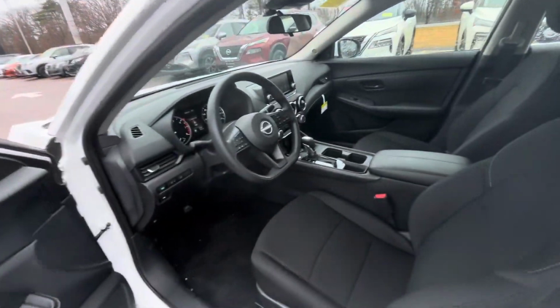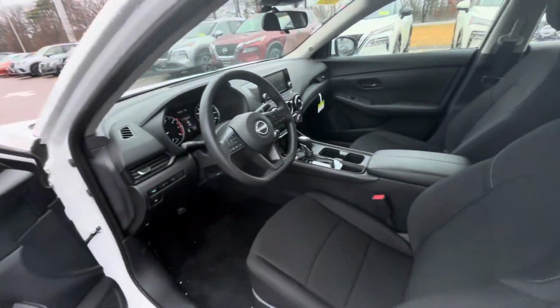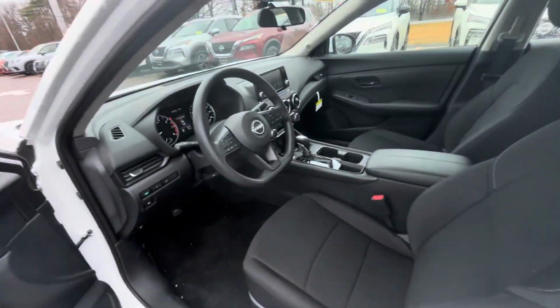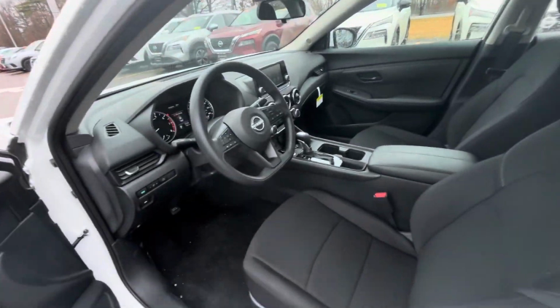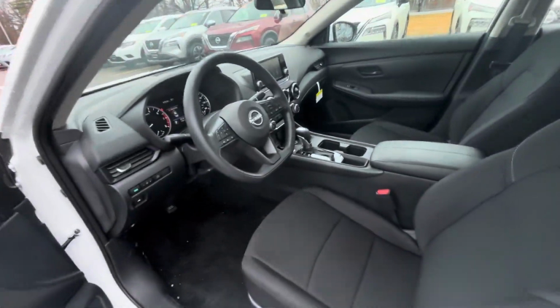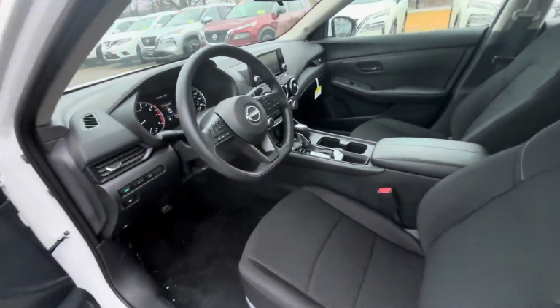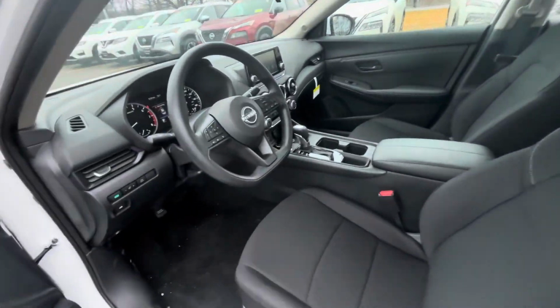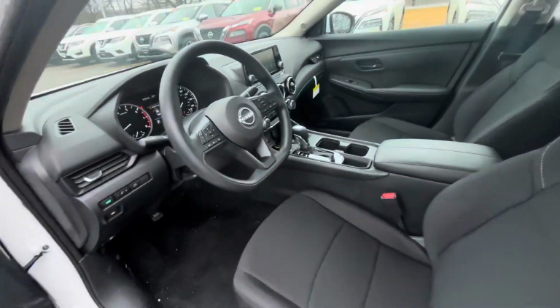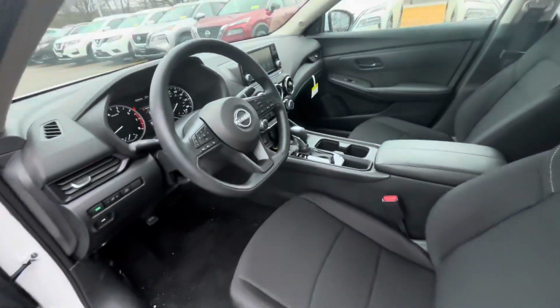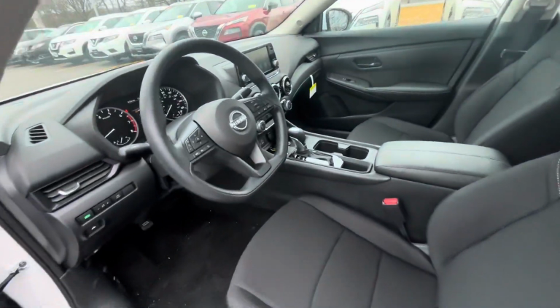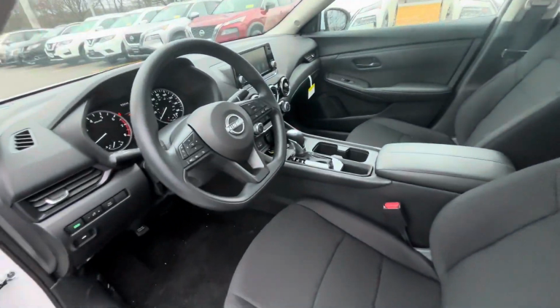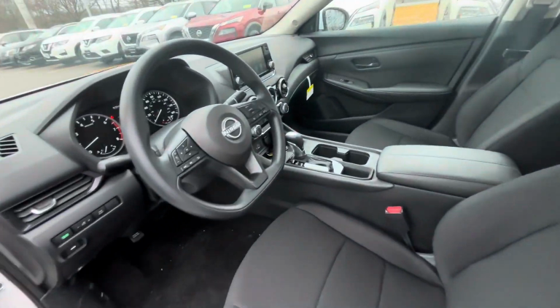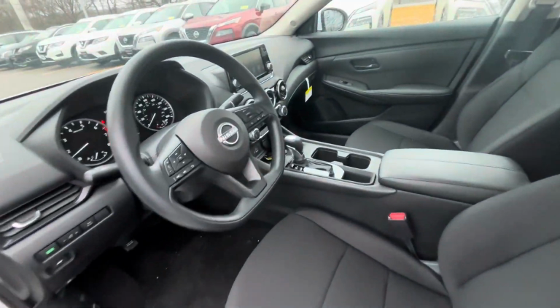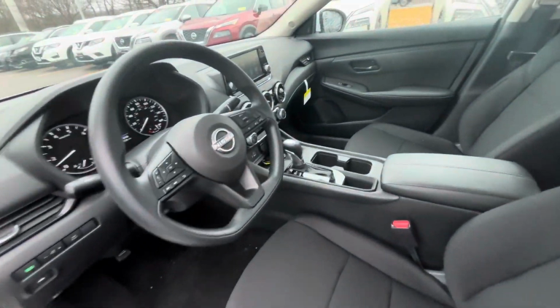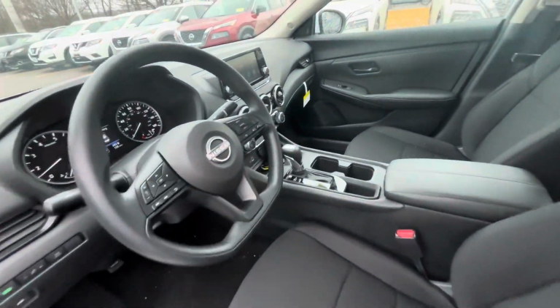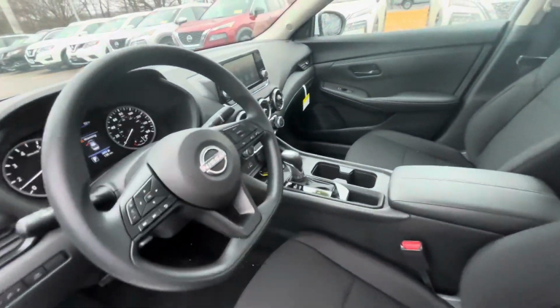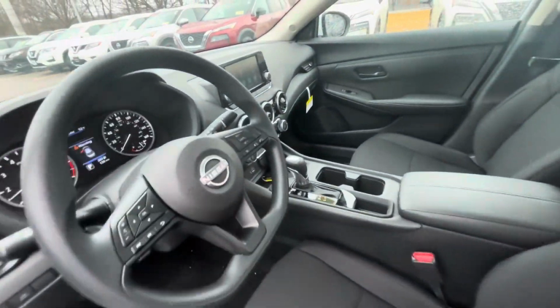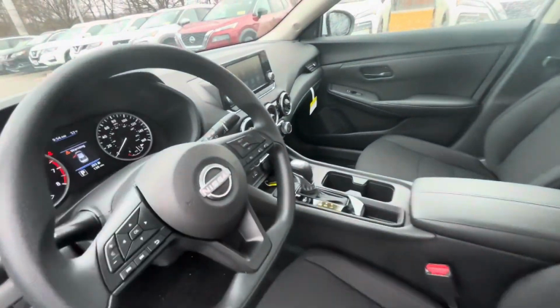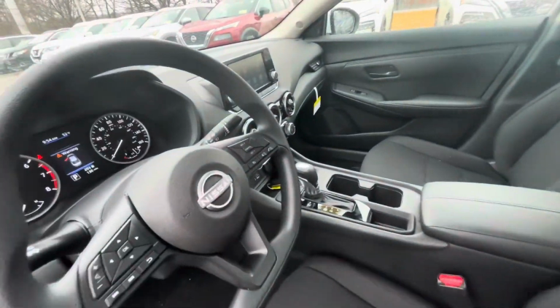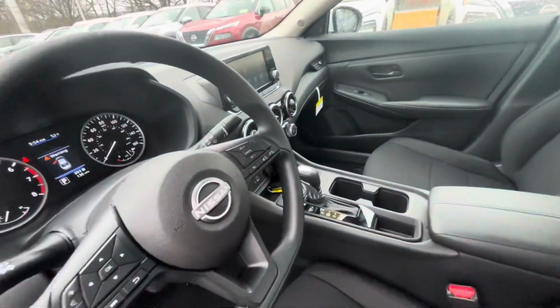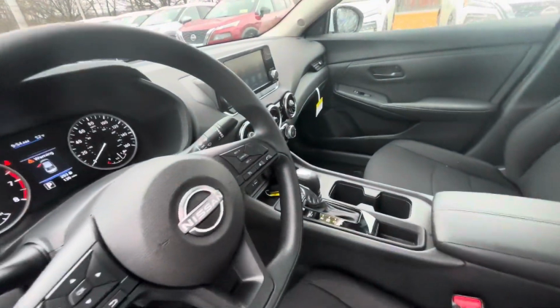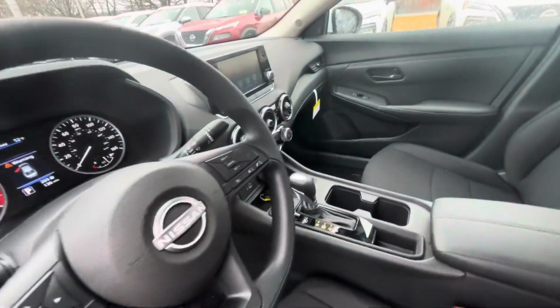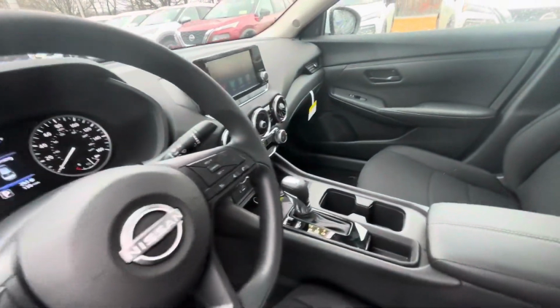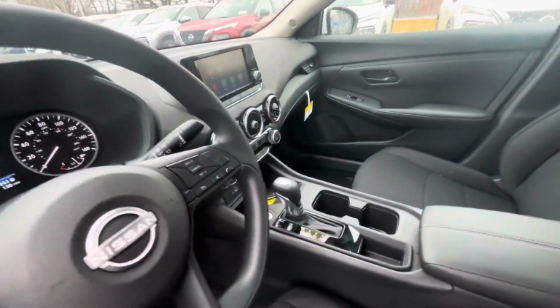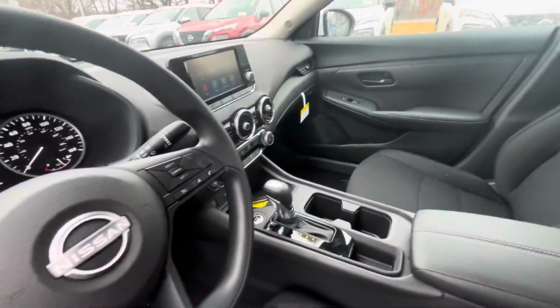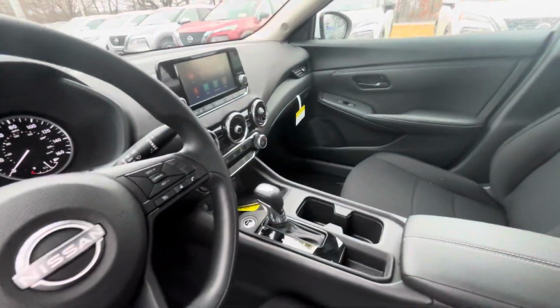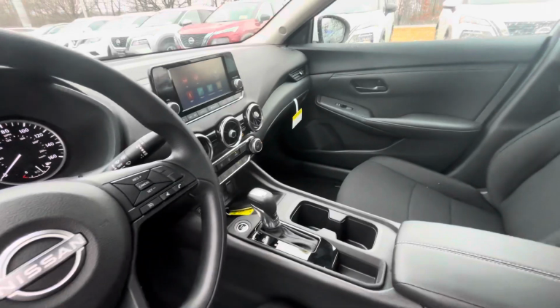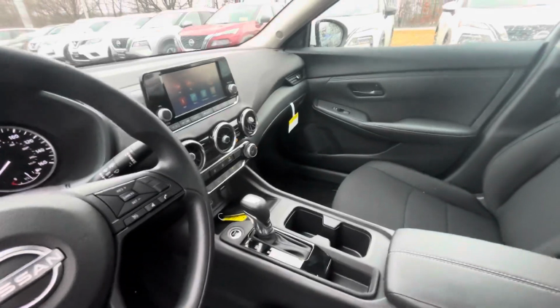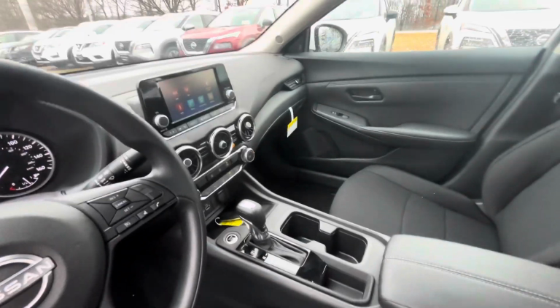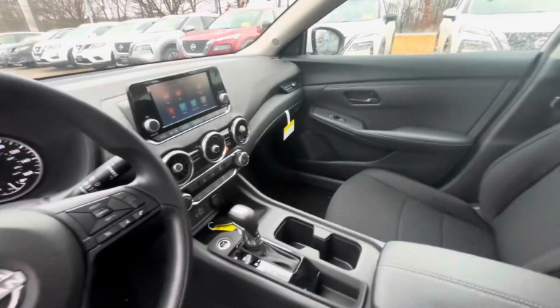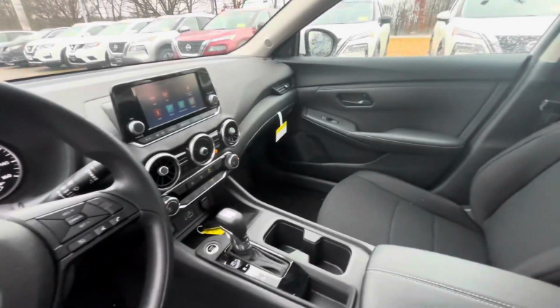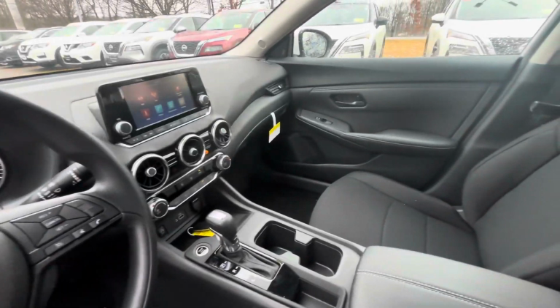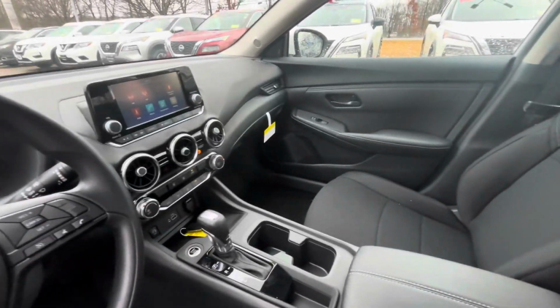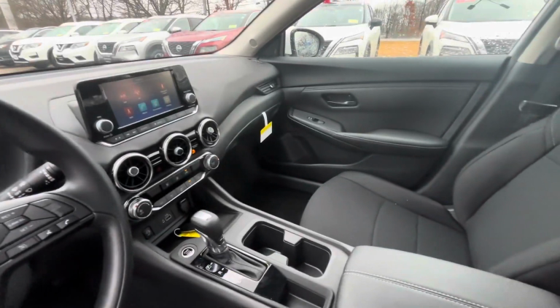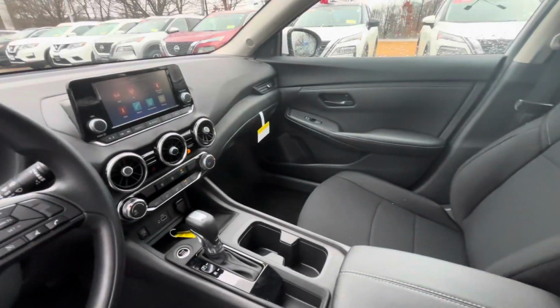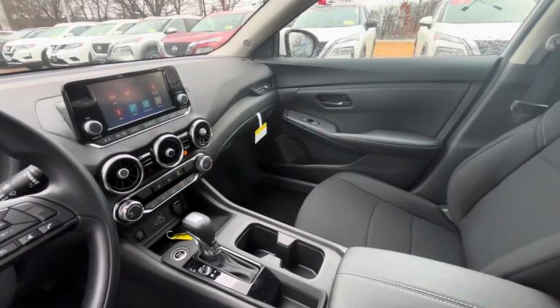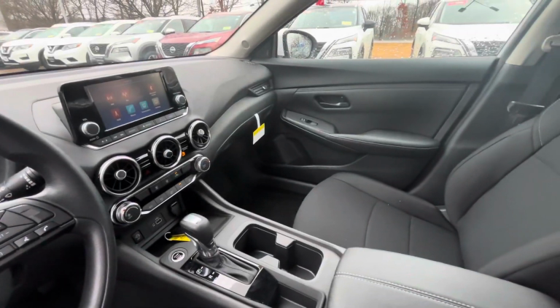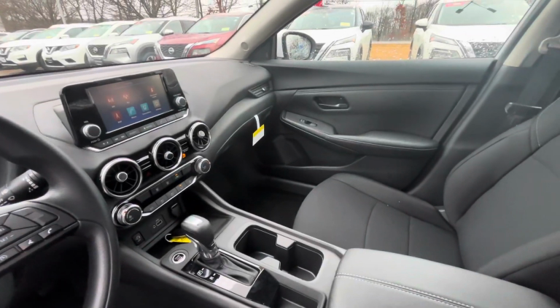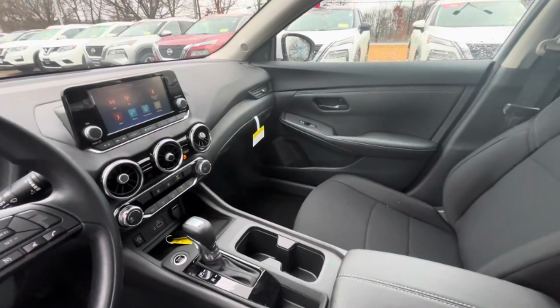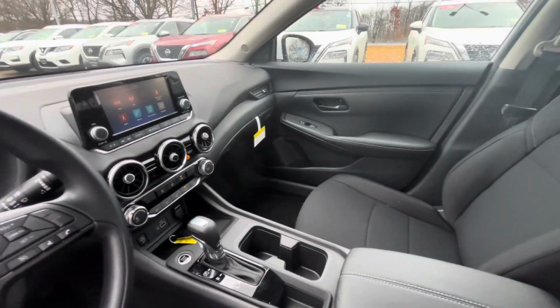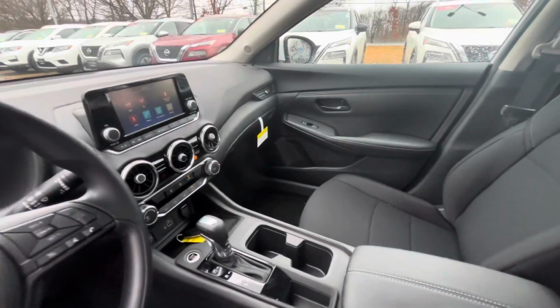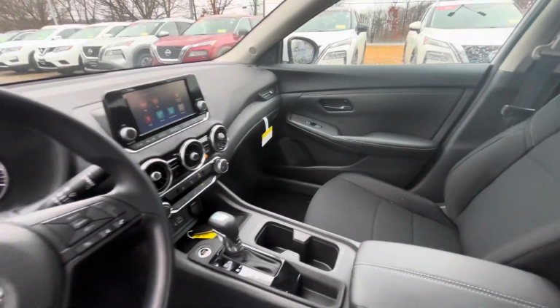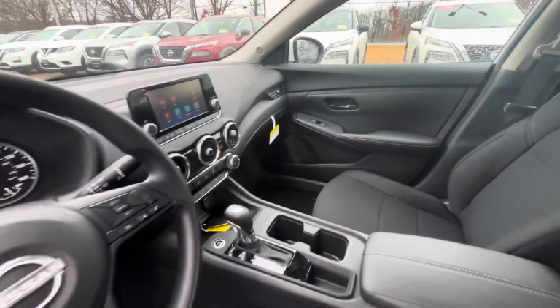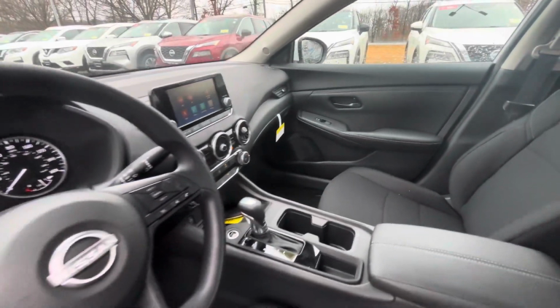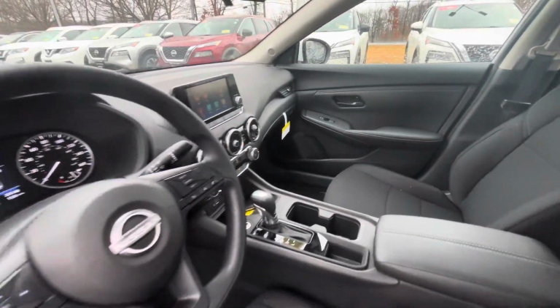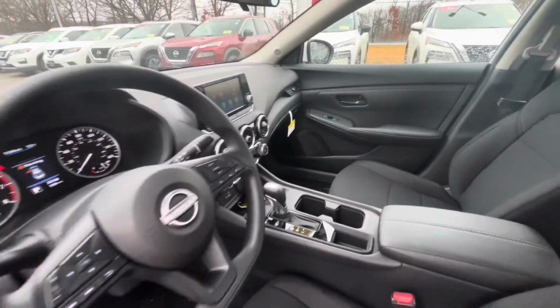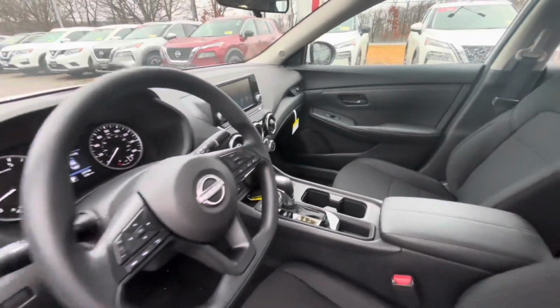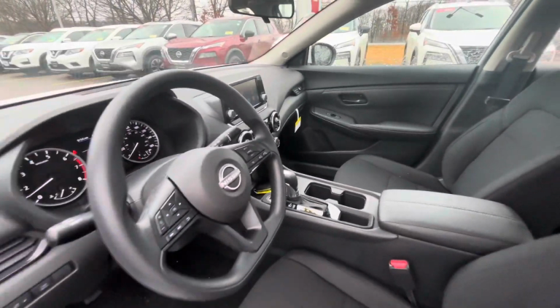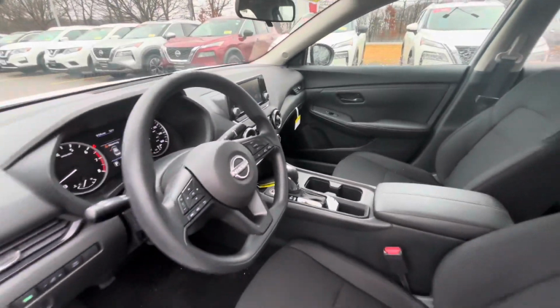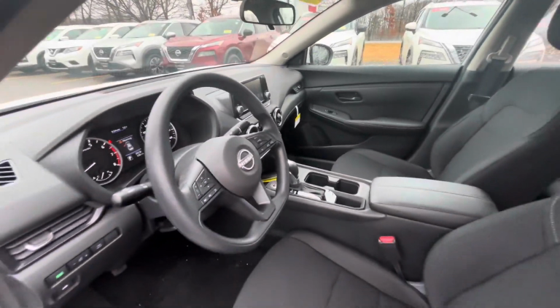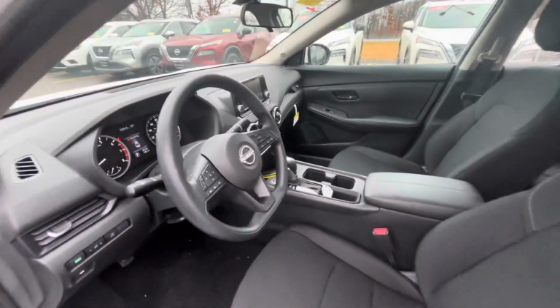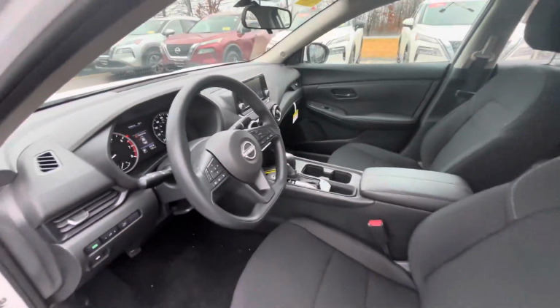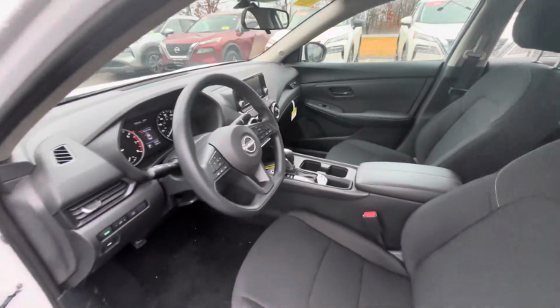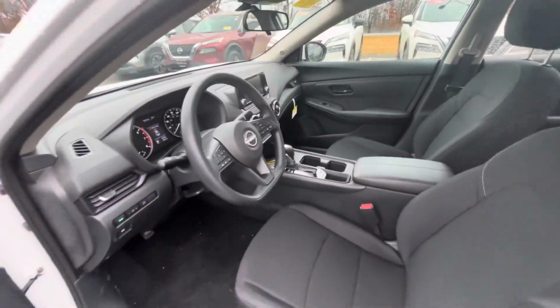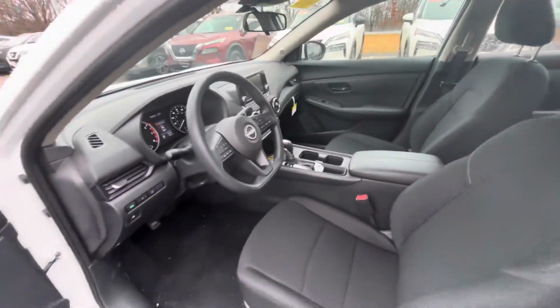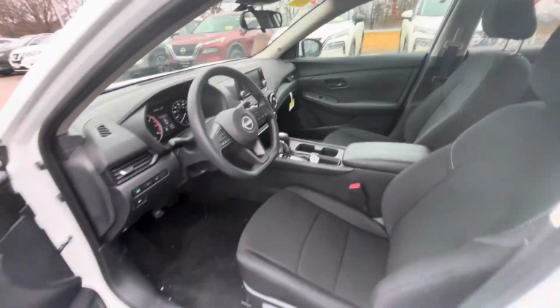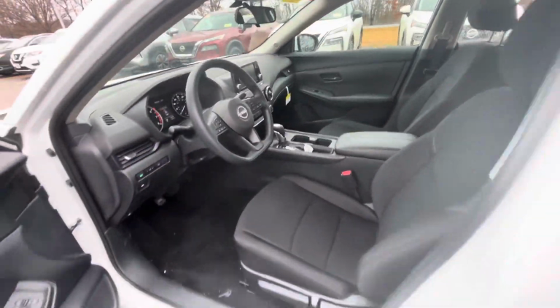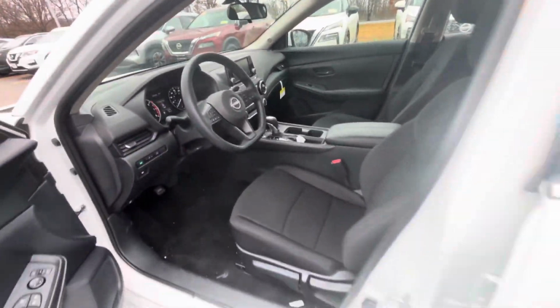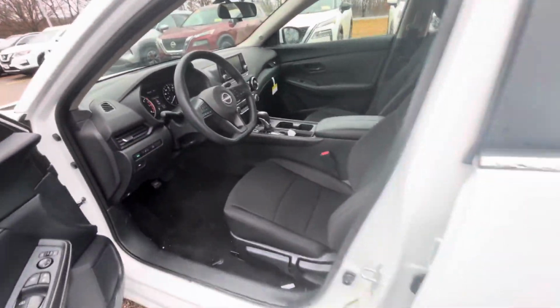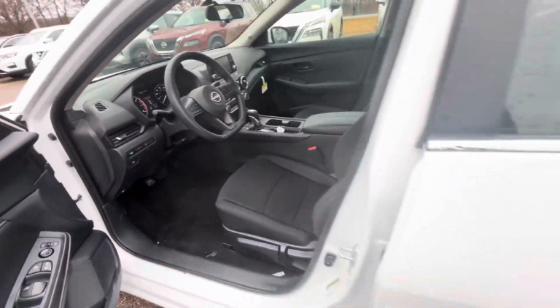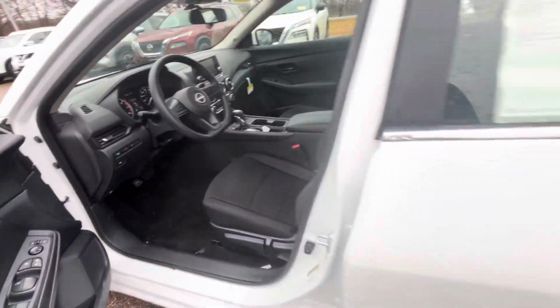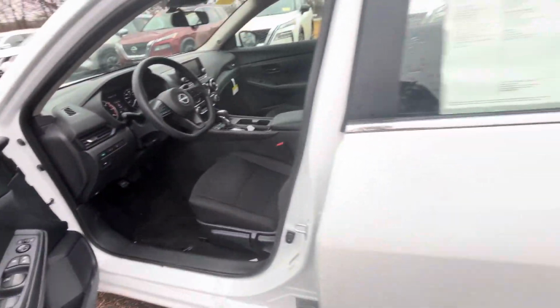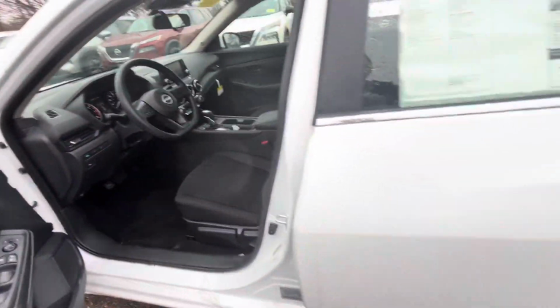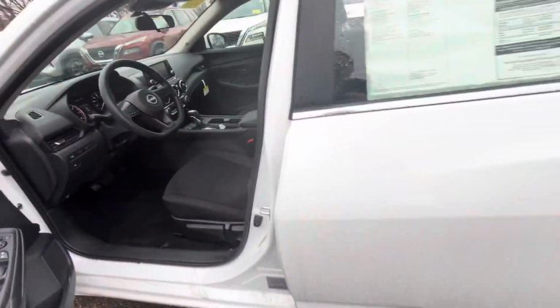Take a peek in the front seat here. This vehicle is going to come equipped with both Apple CarPlay and Android Auto.